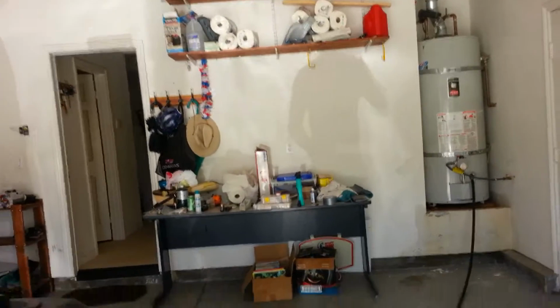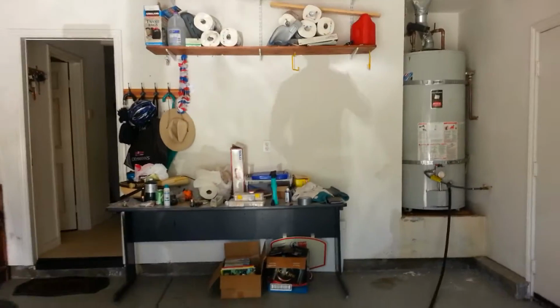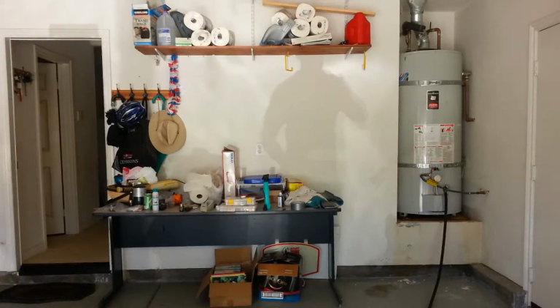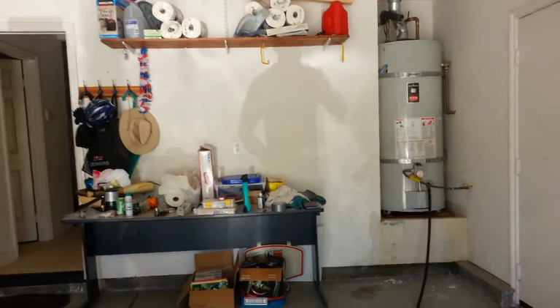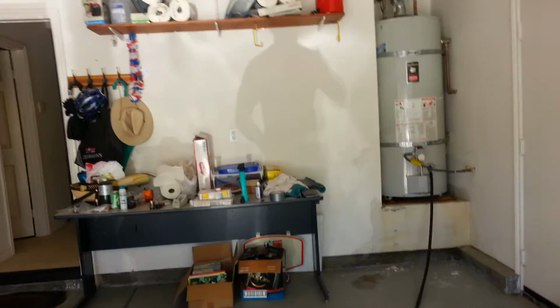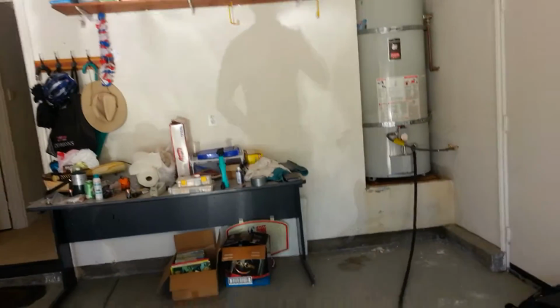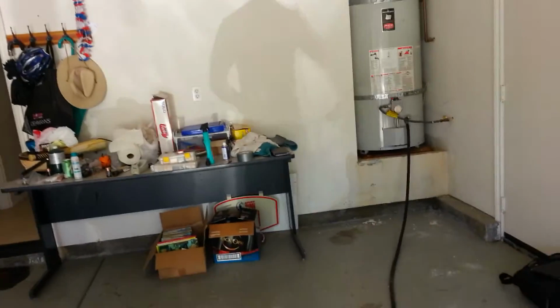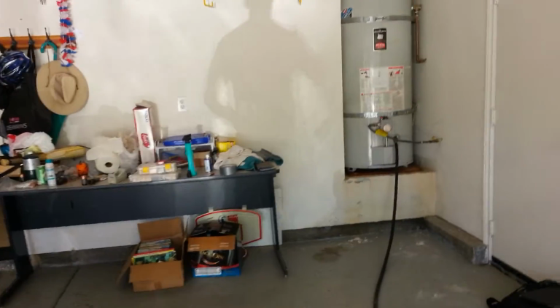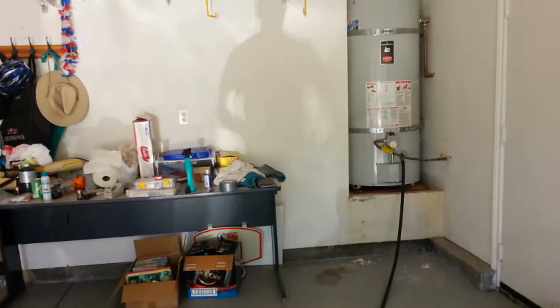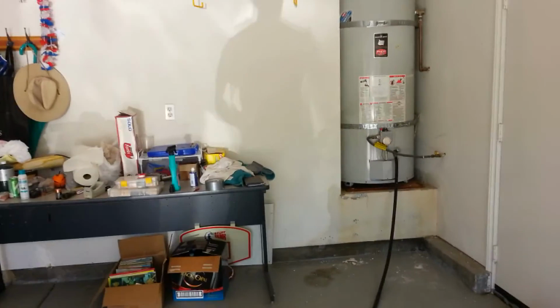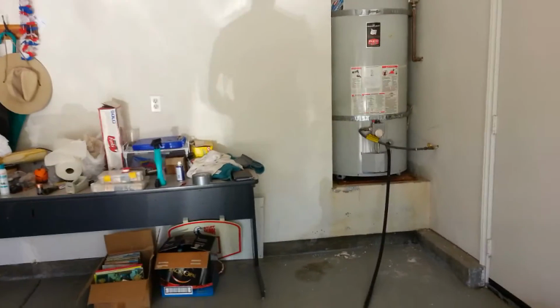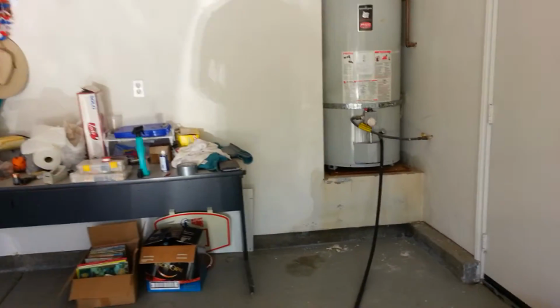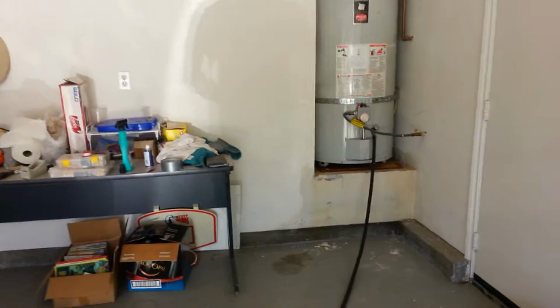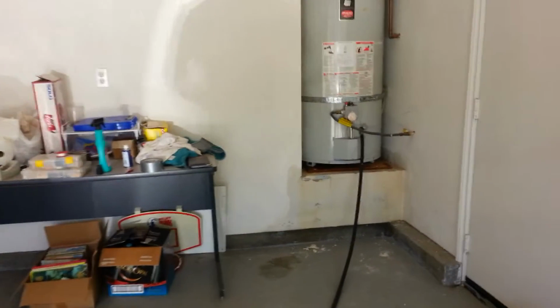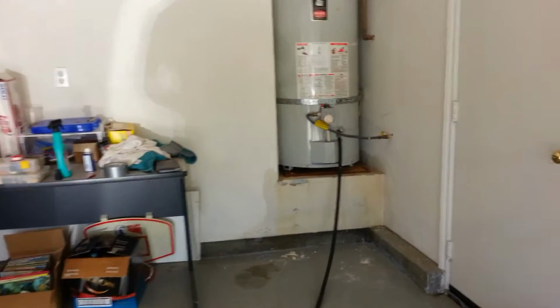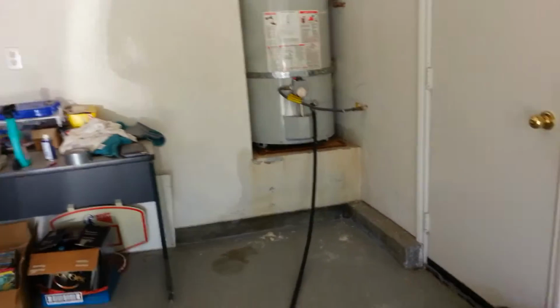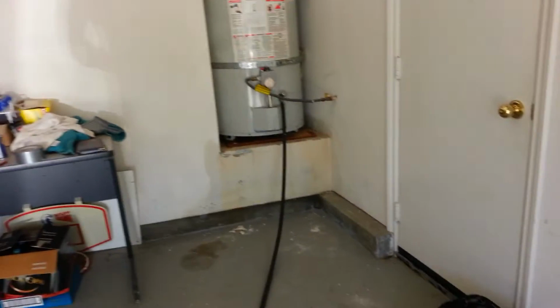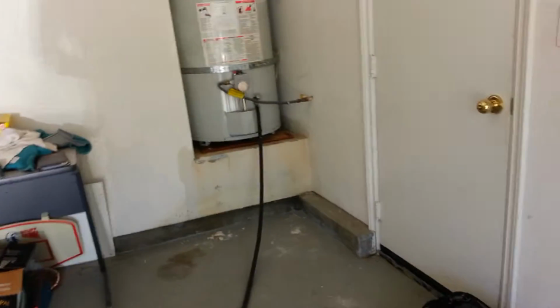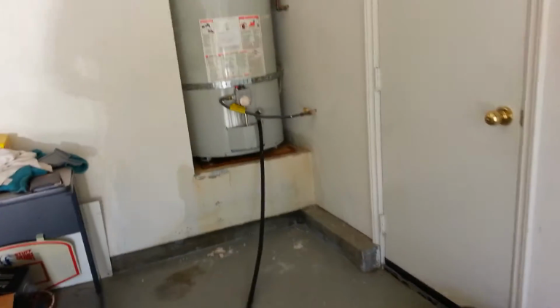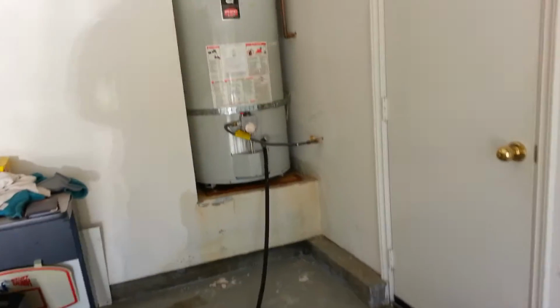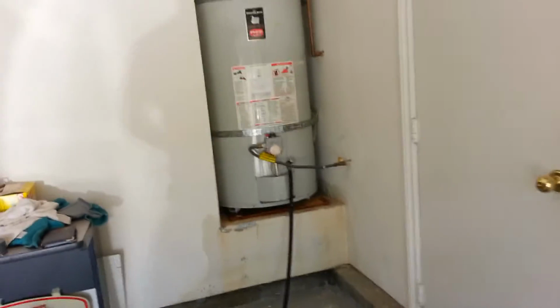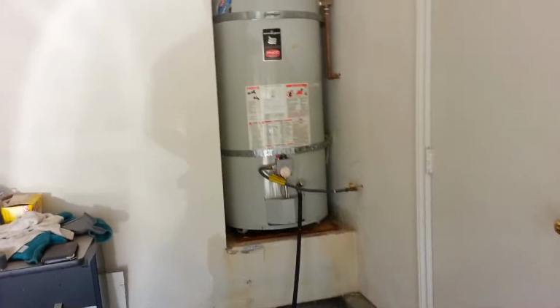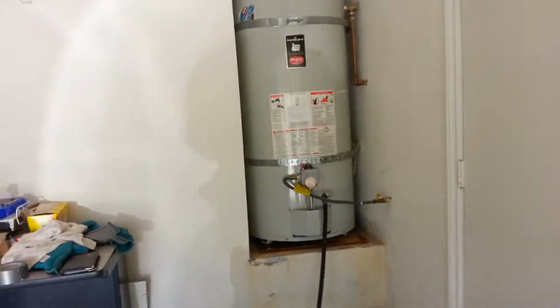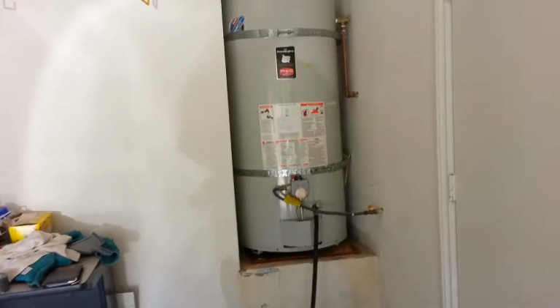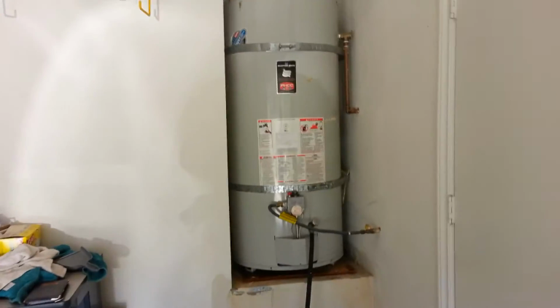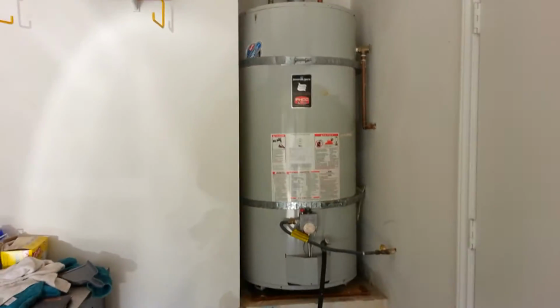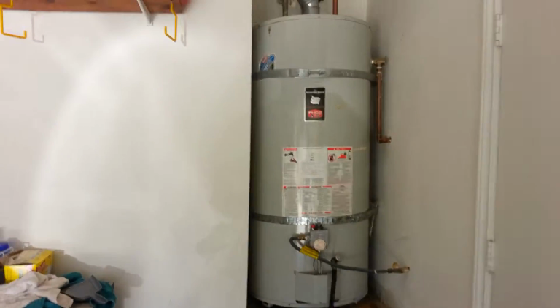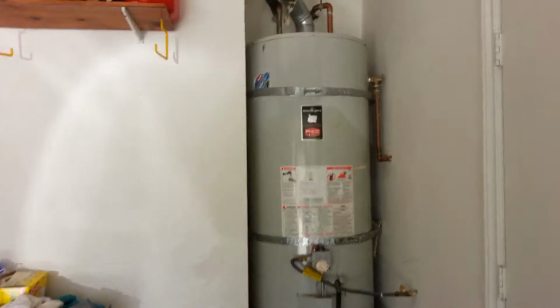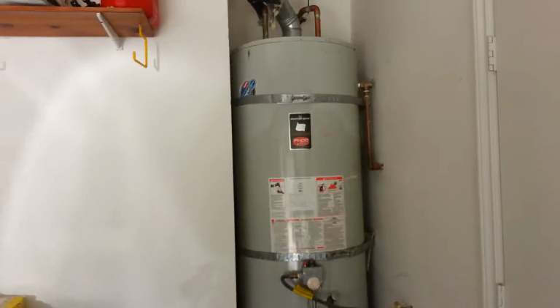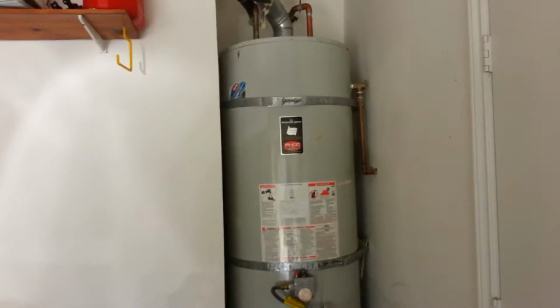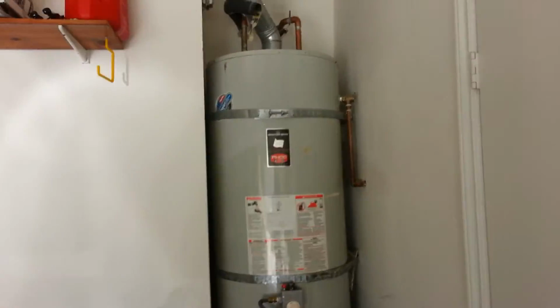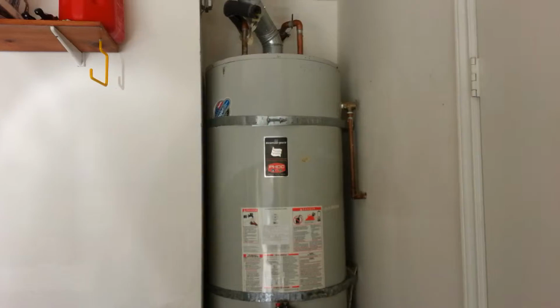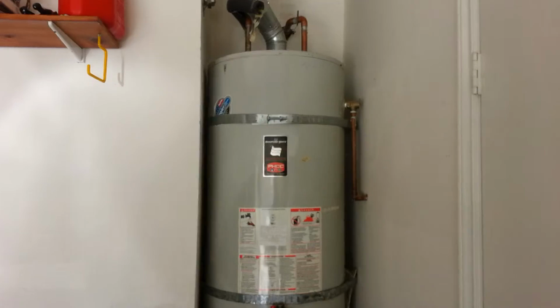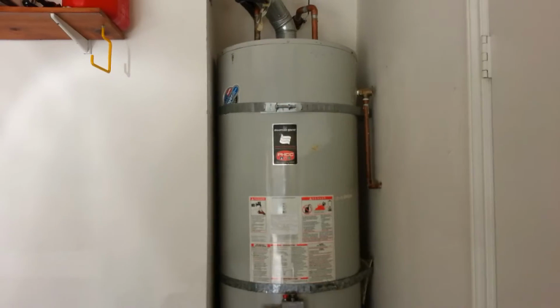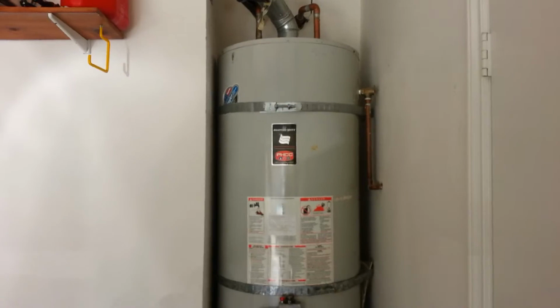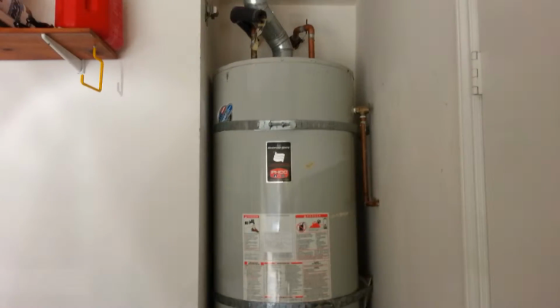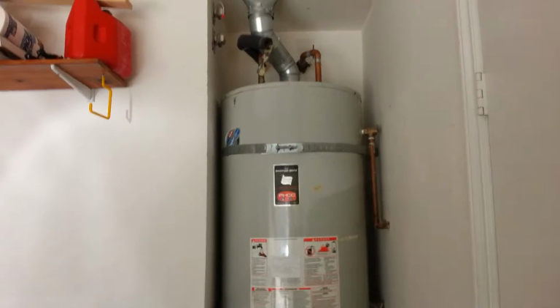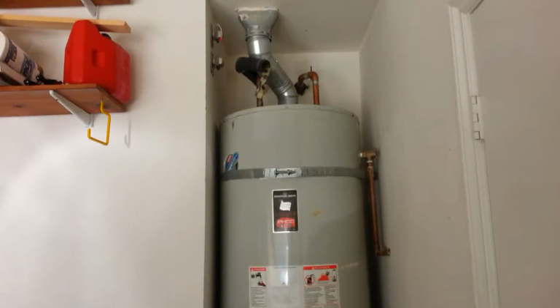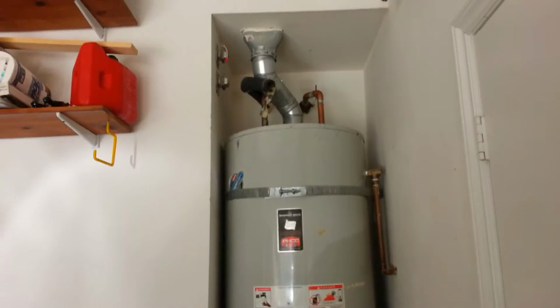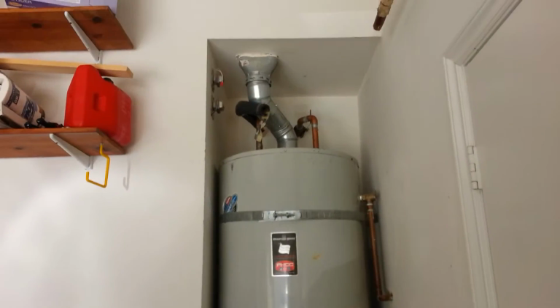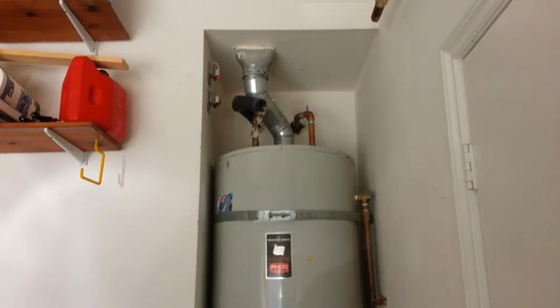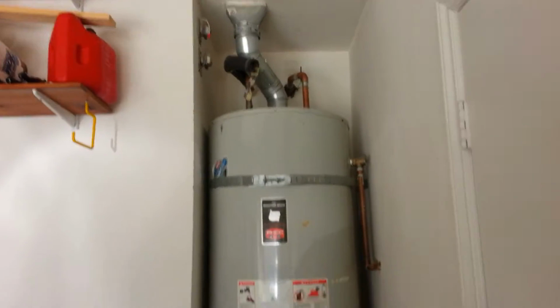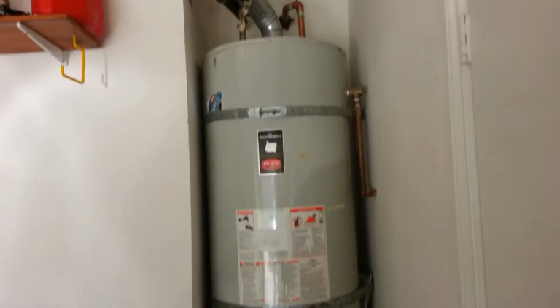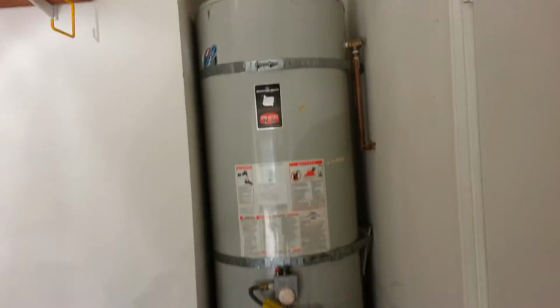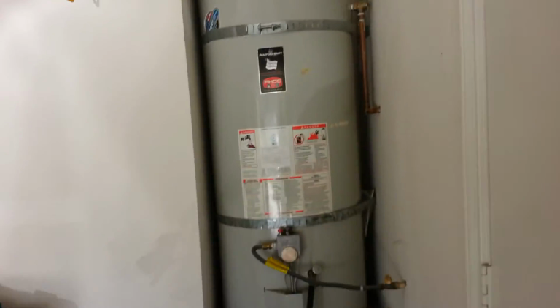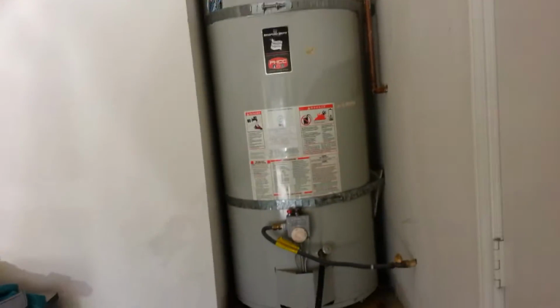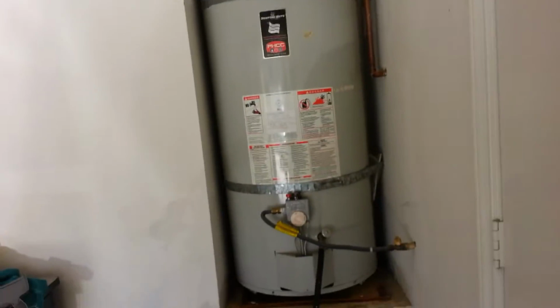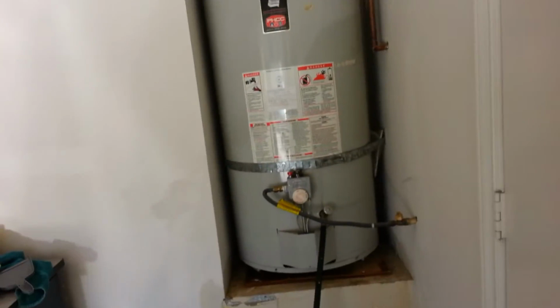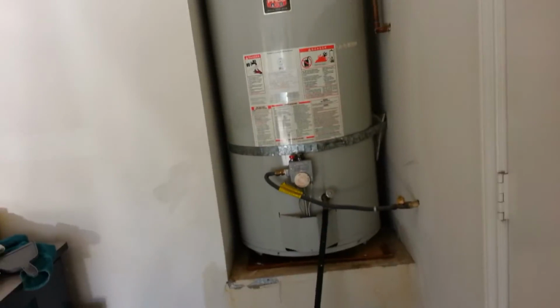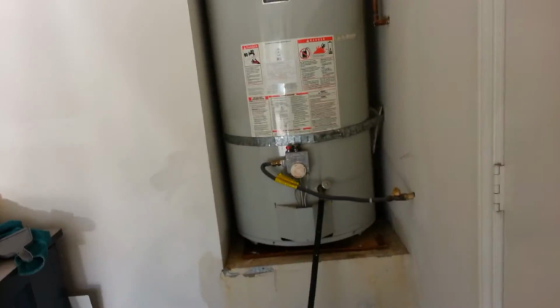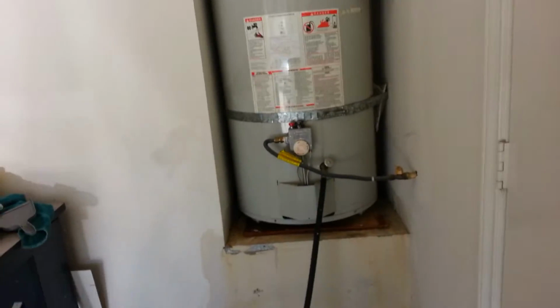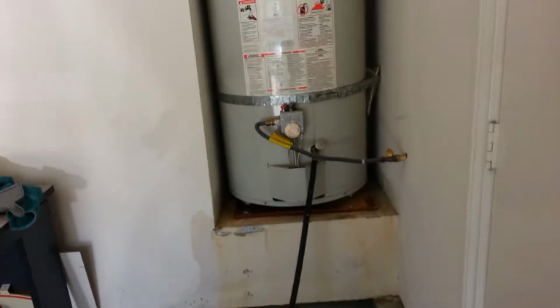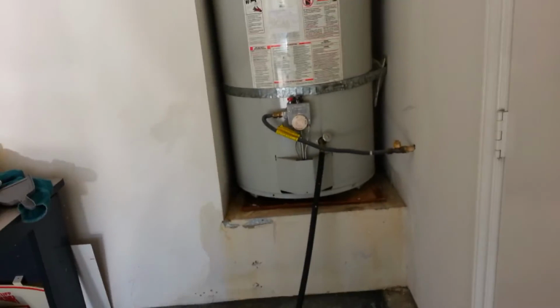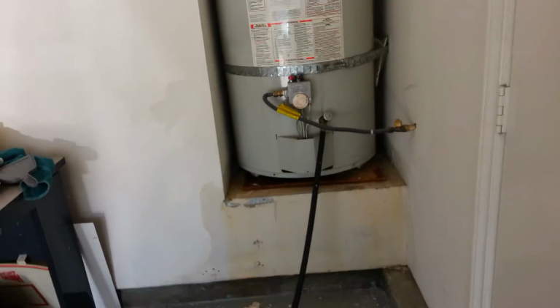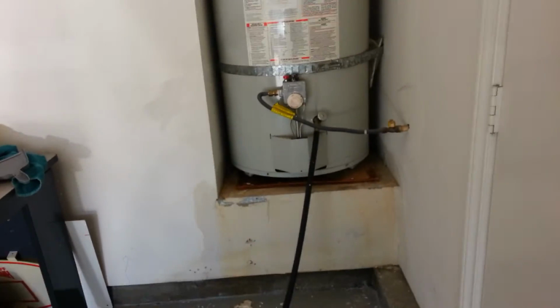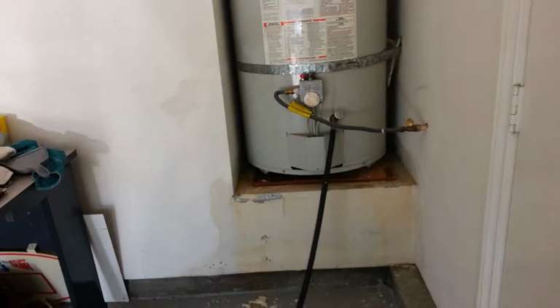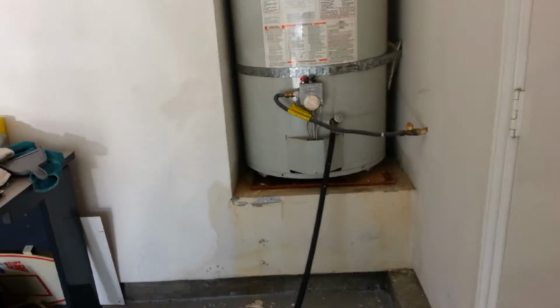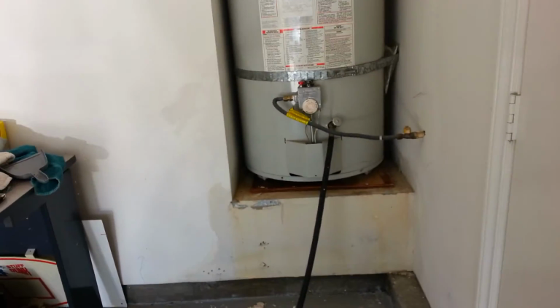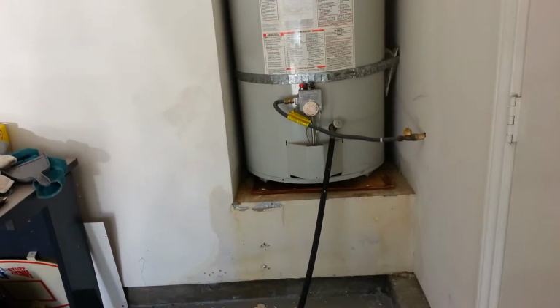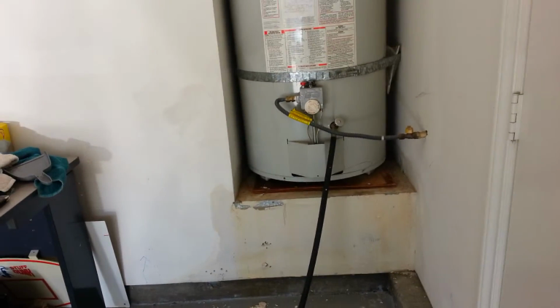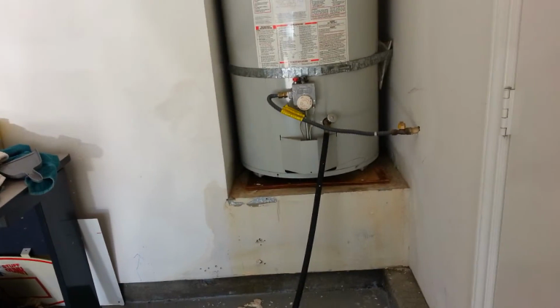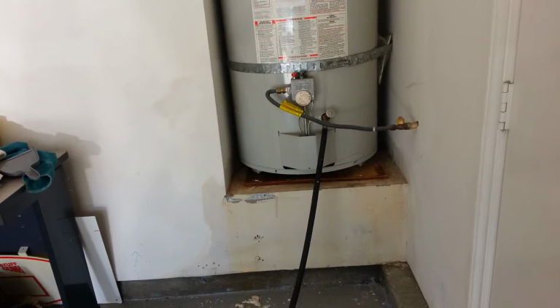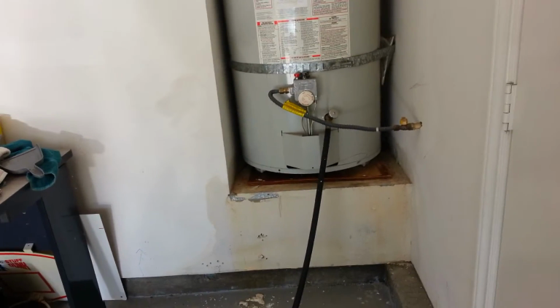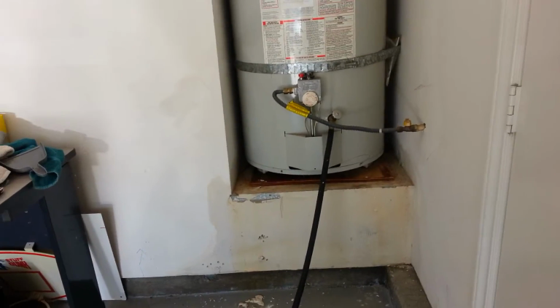We're now in the garage, and as you will see, this is the water heater that has malfunctioned and caused a flood in the home.